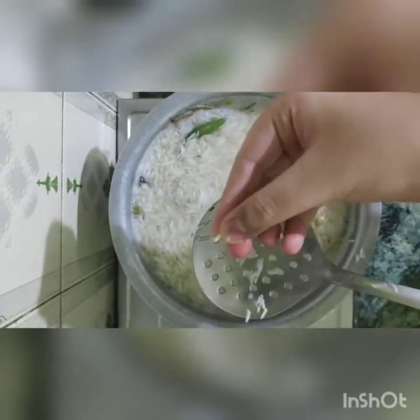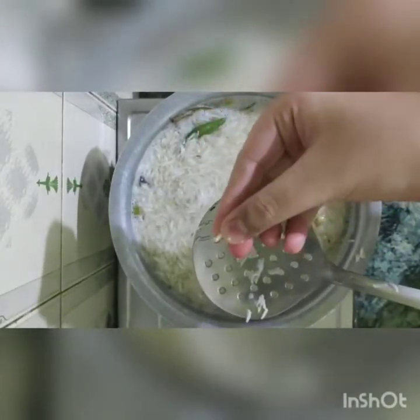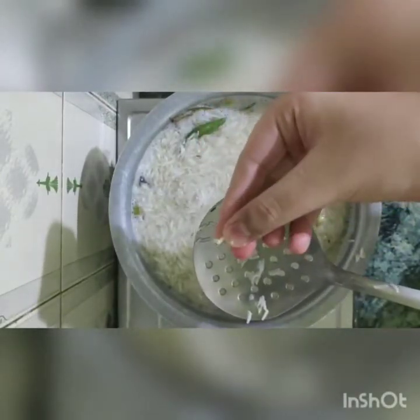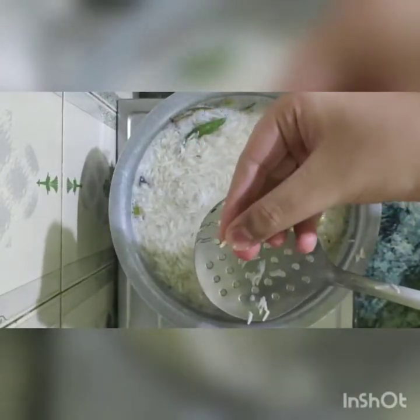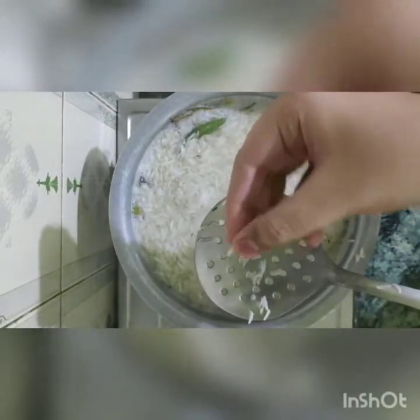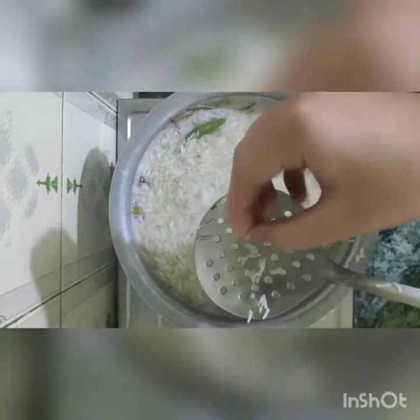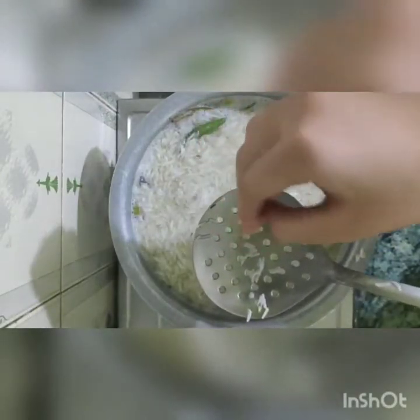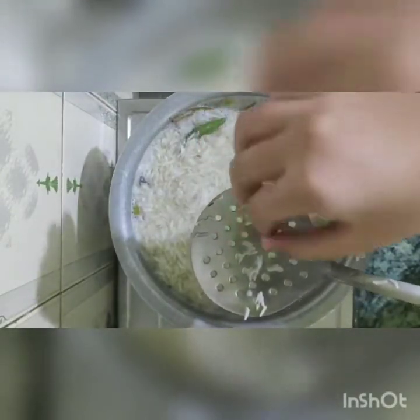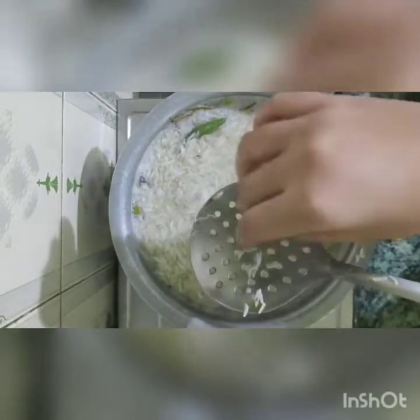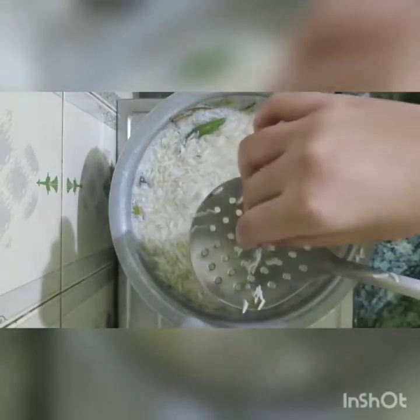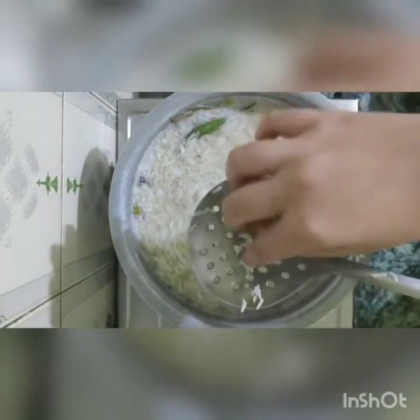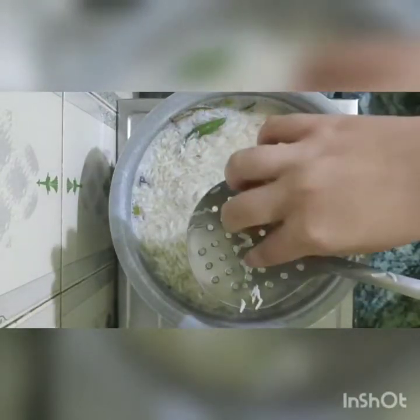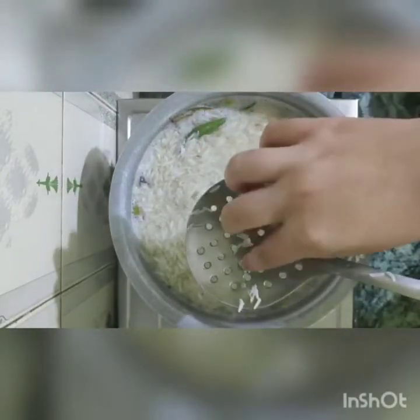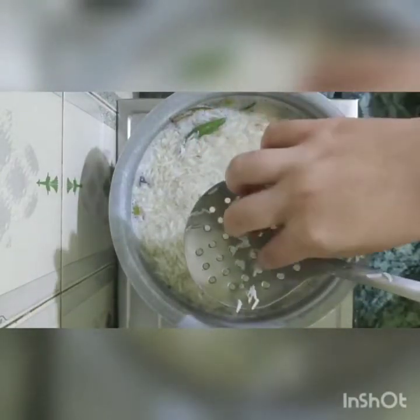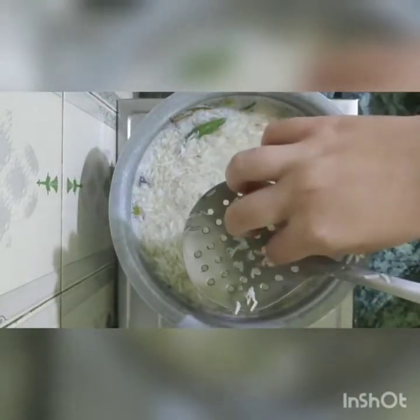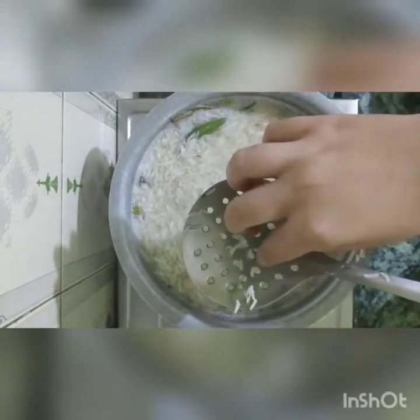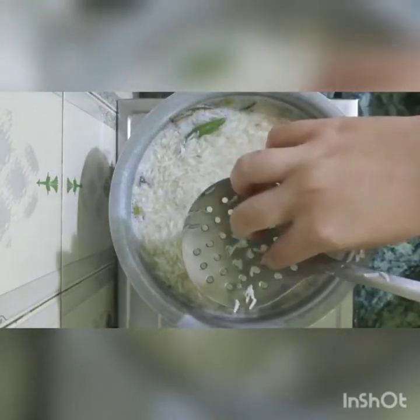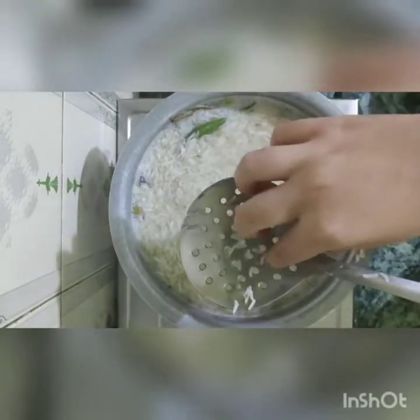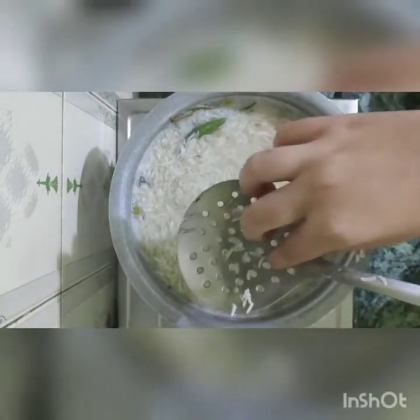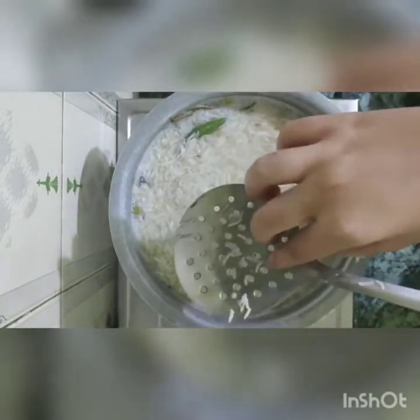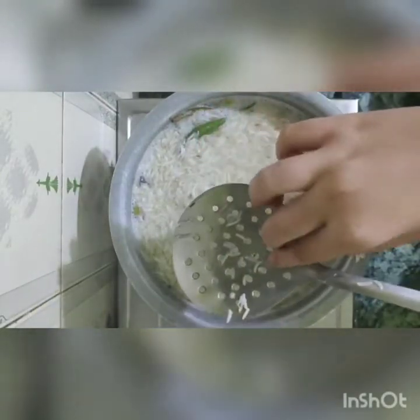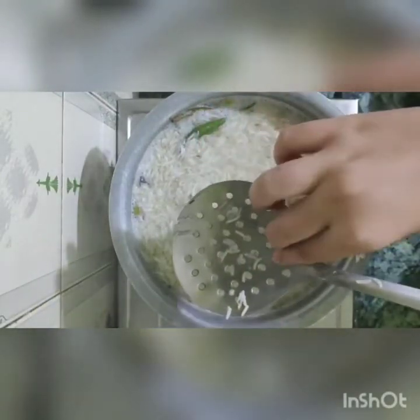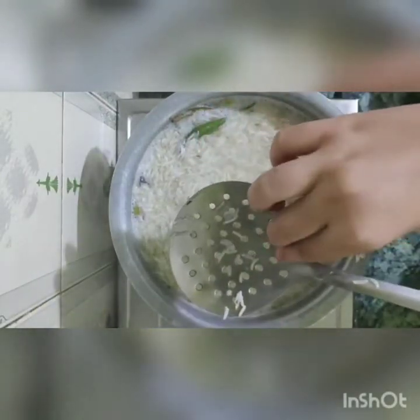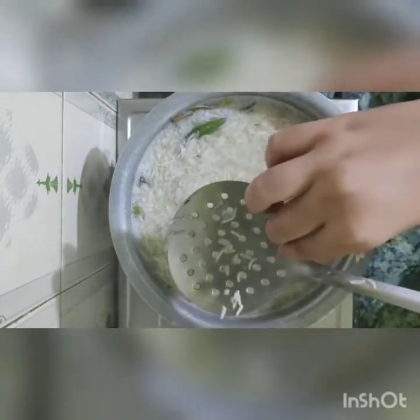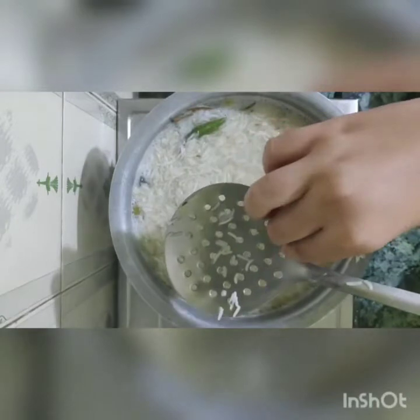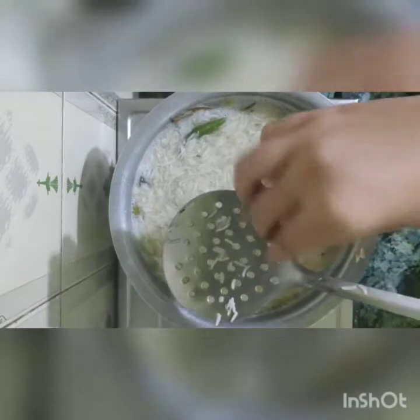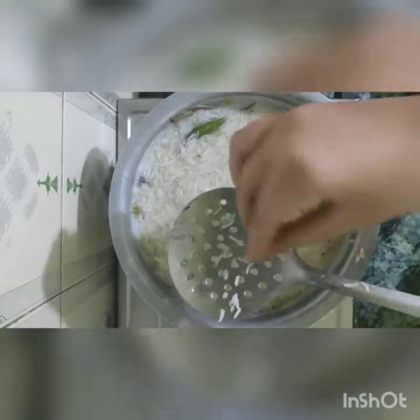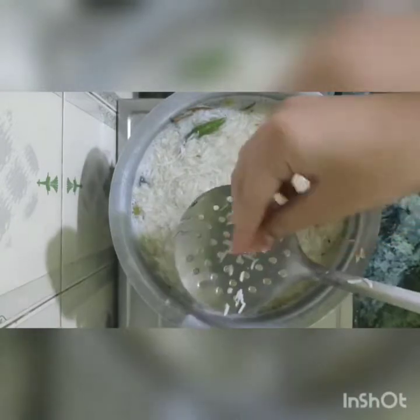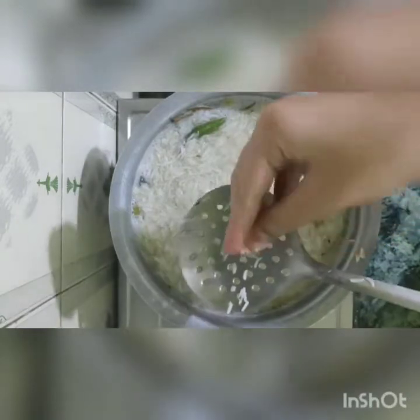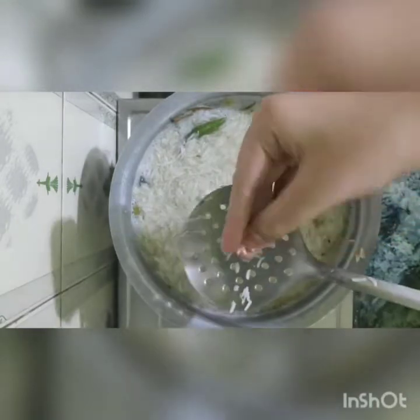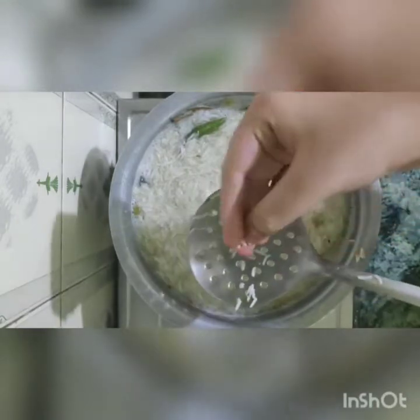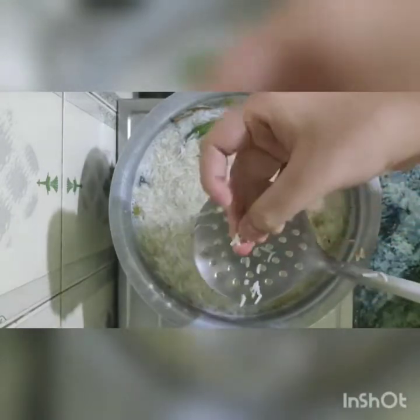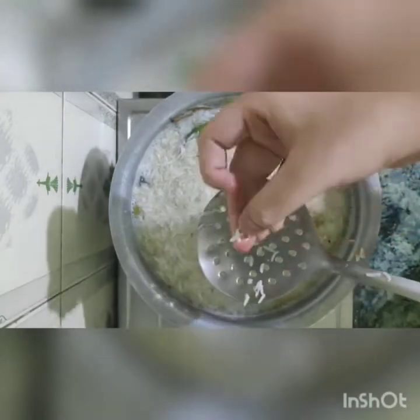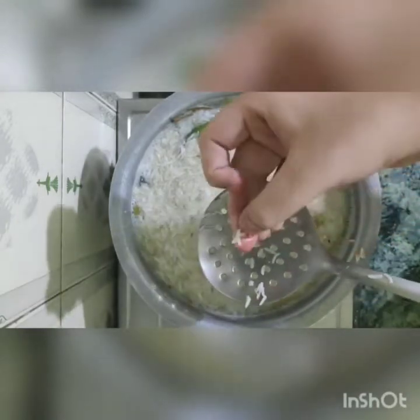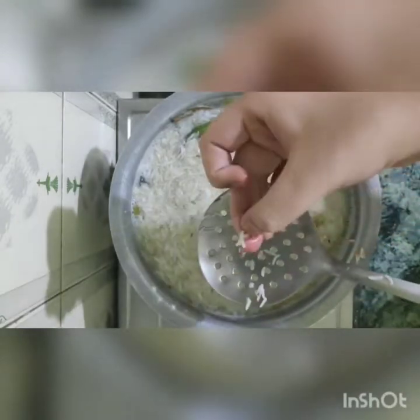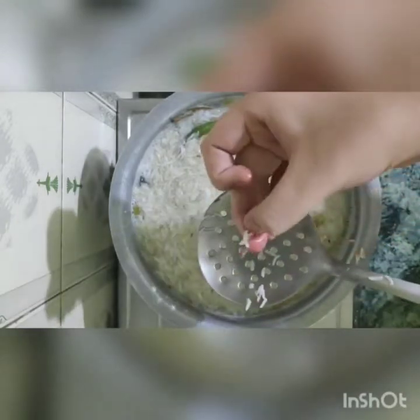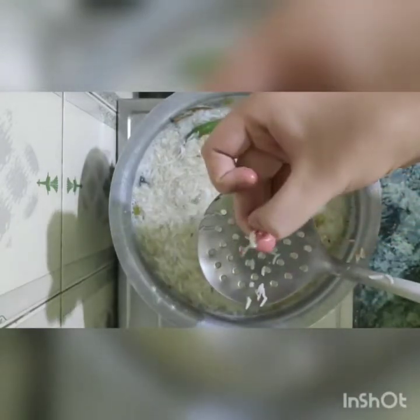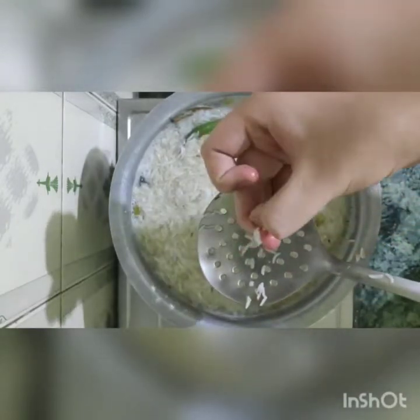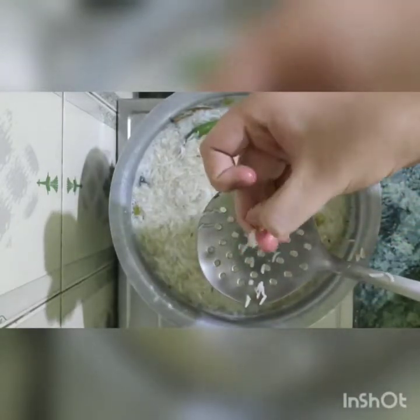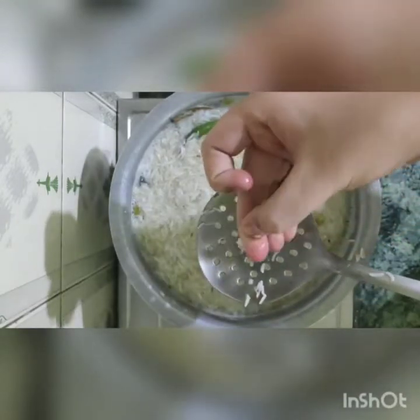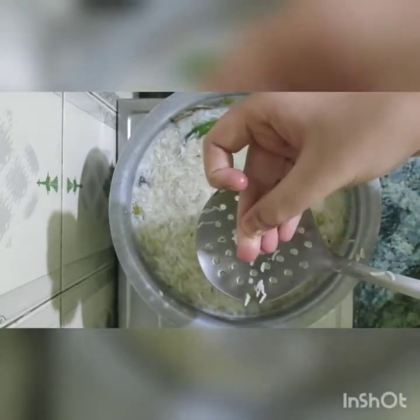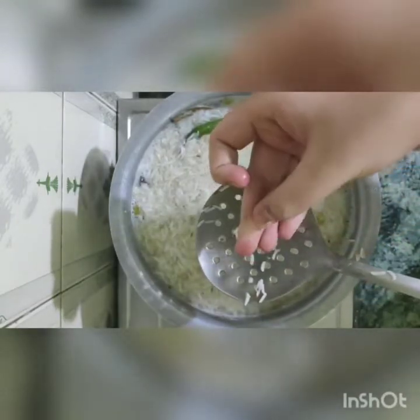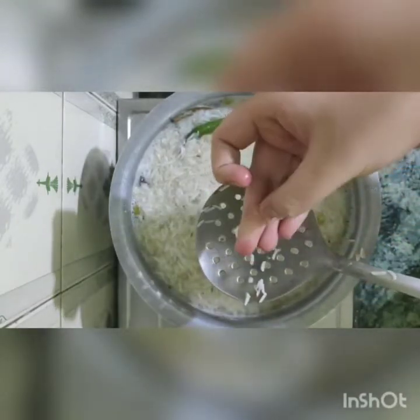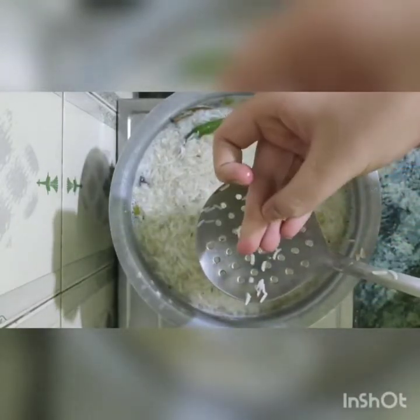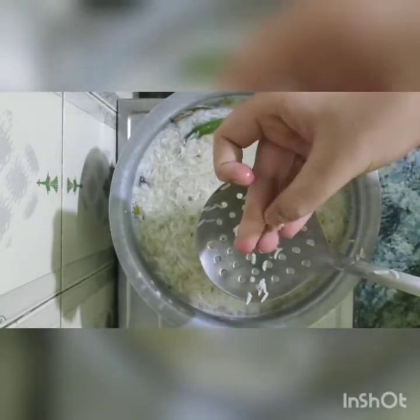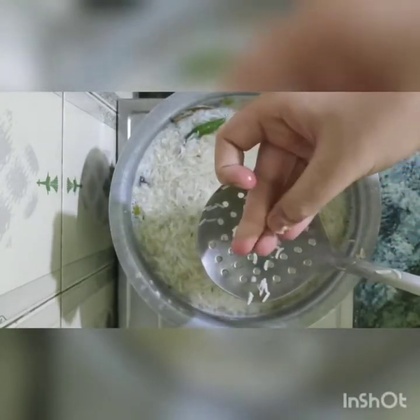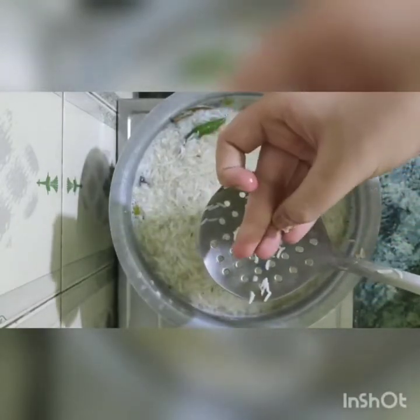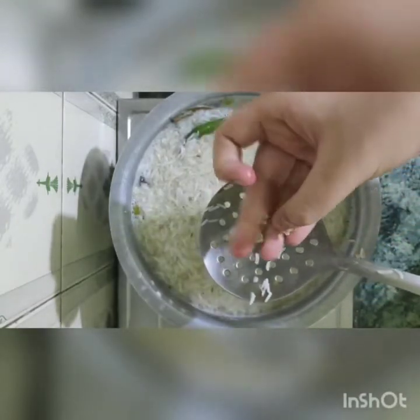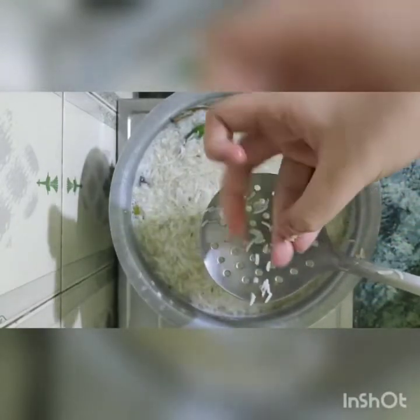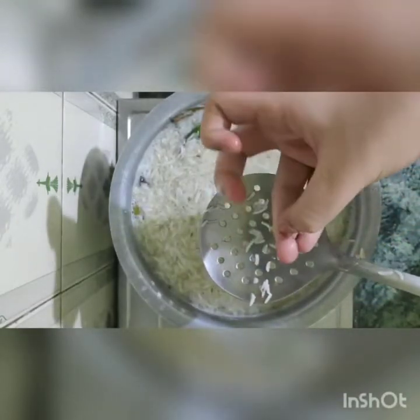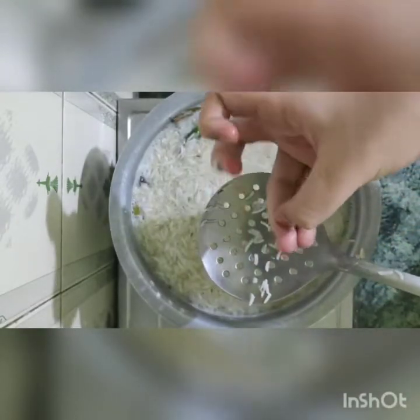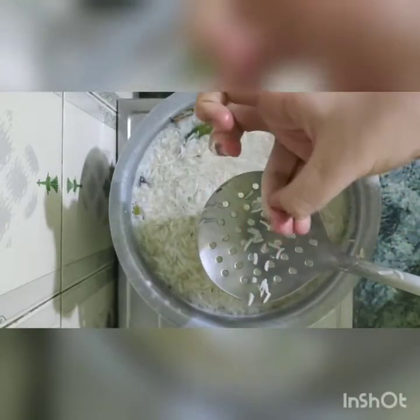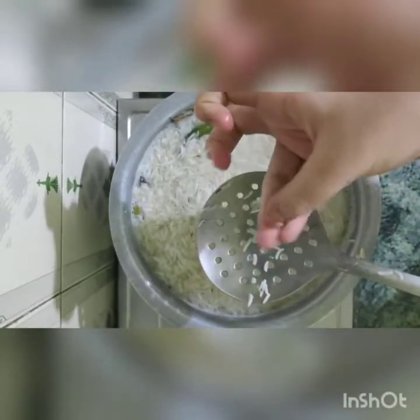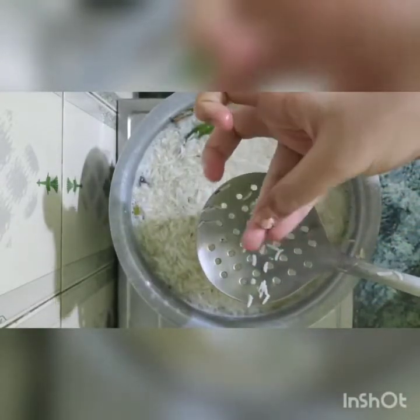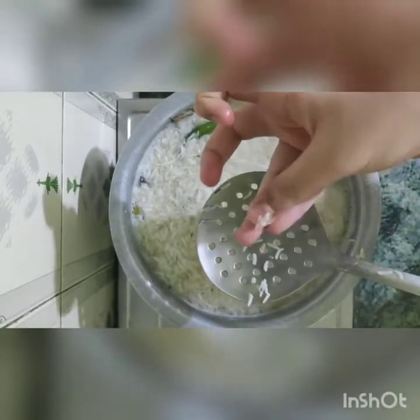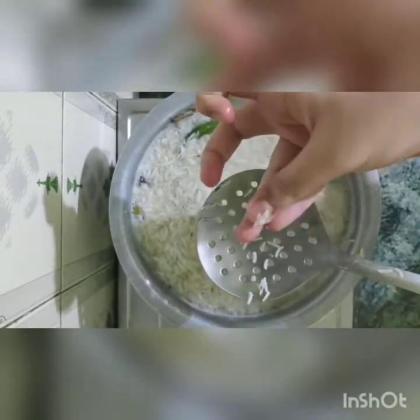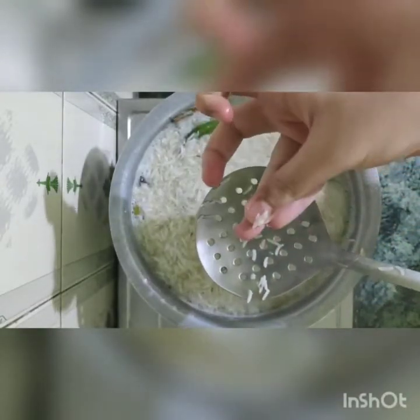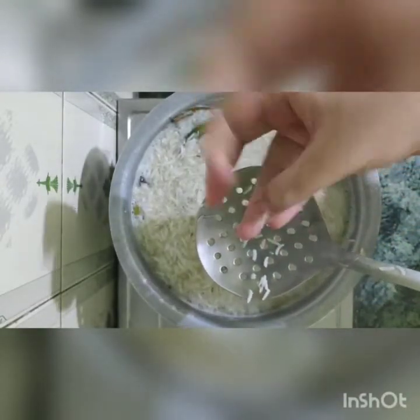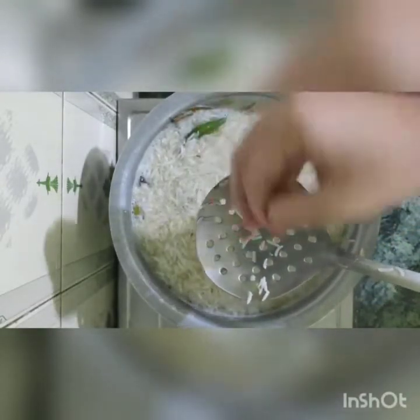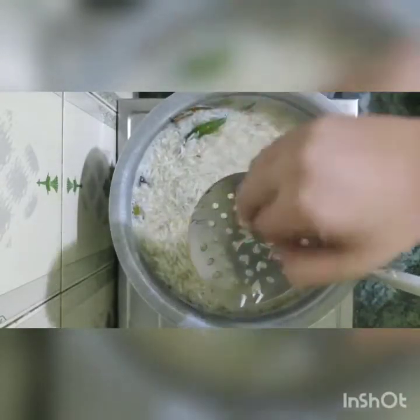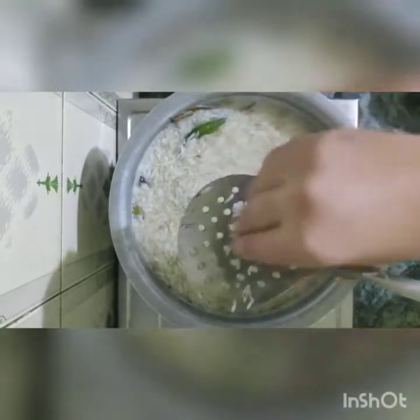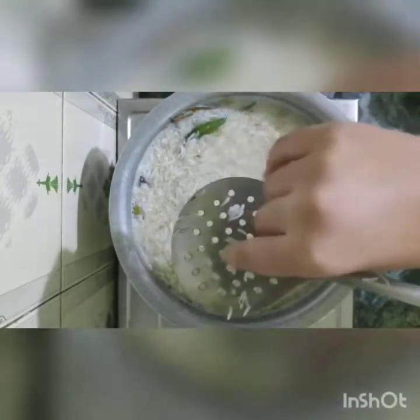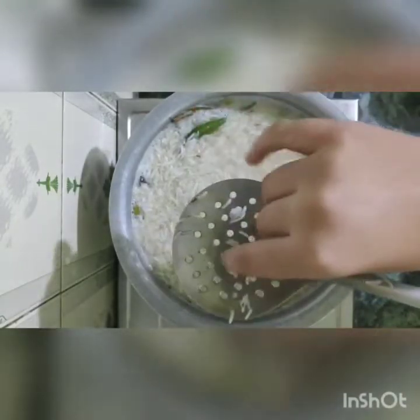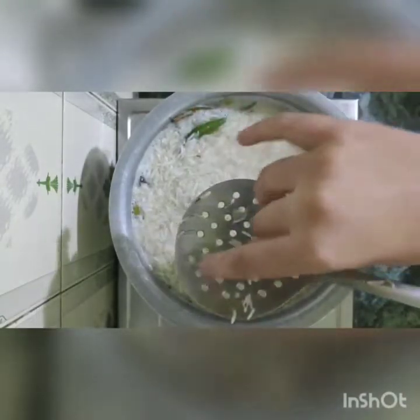So that's all ready. Now let's see — our chicken is done.